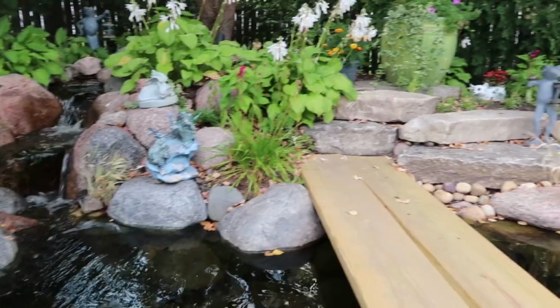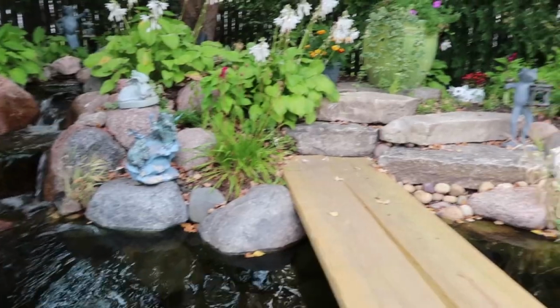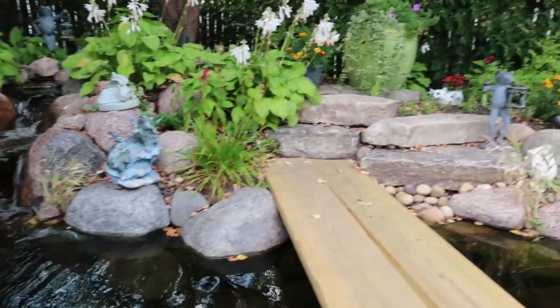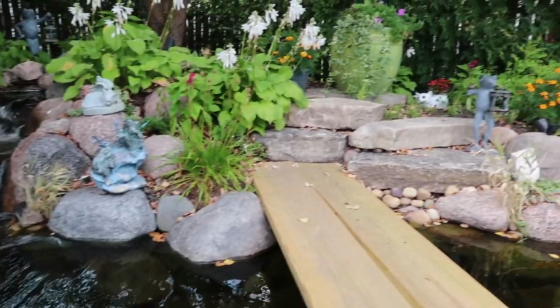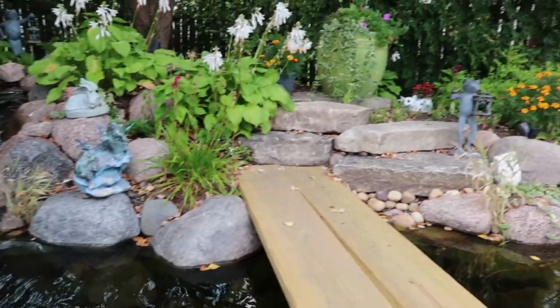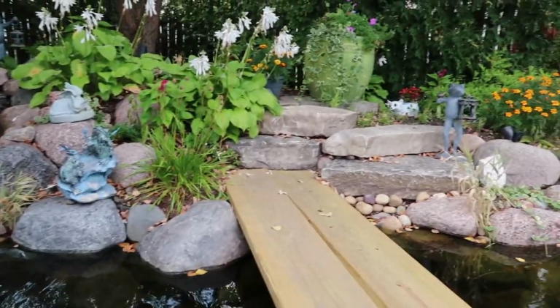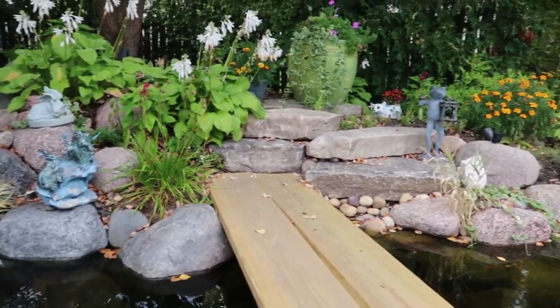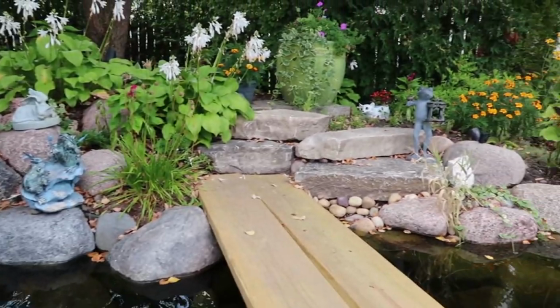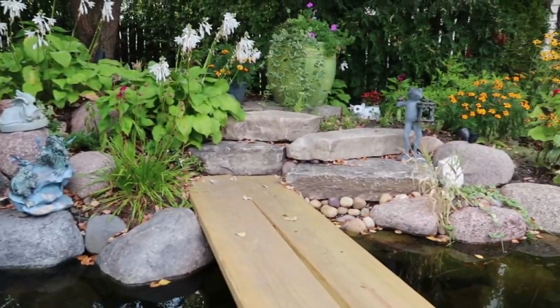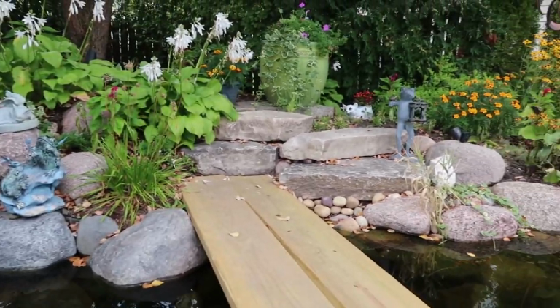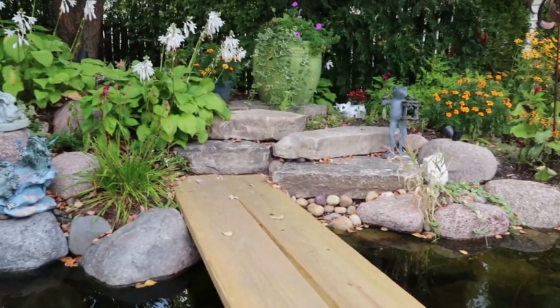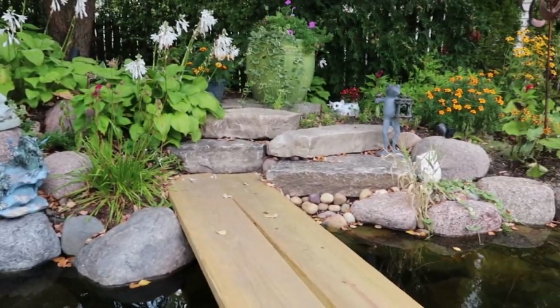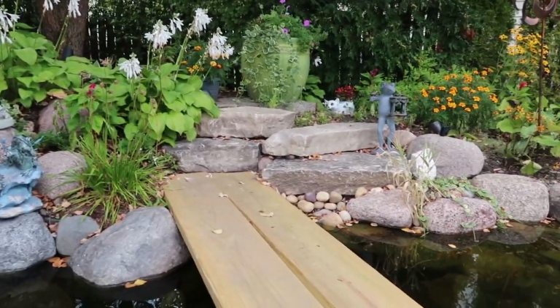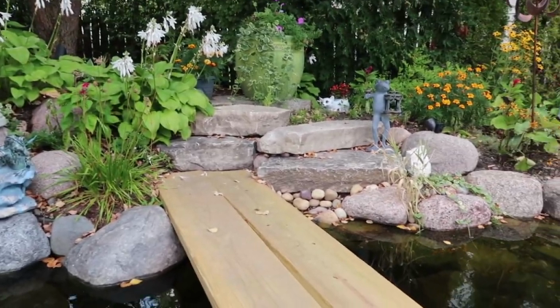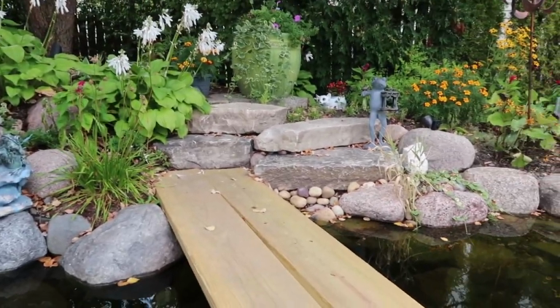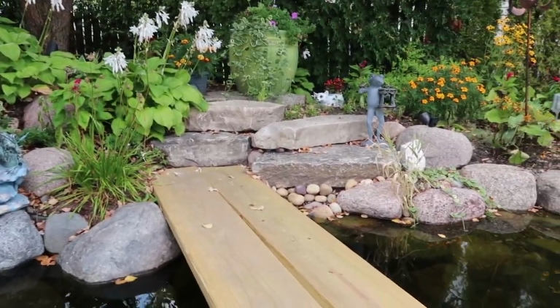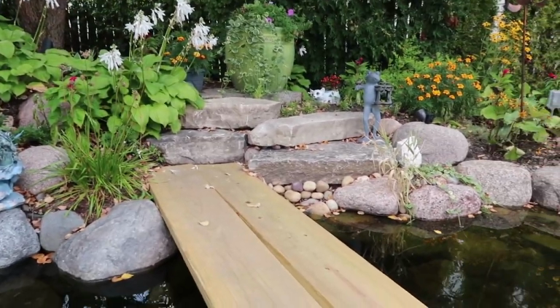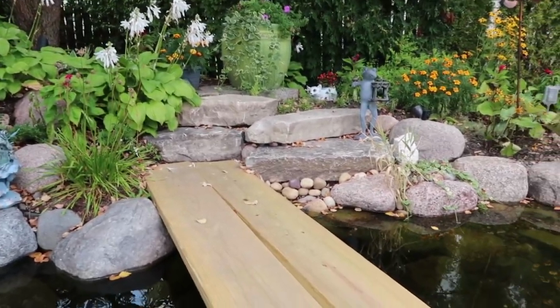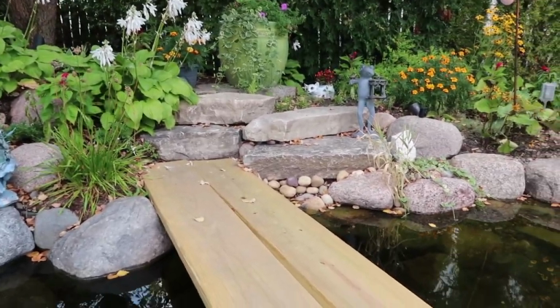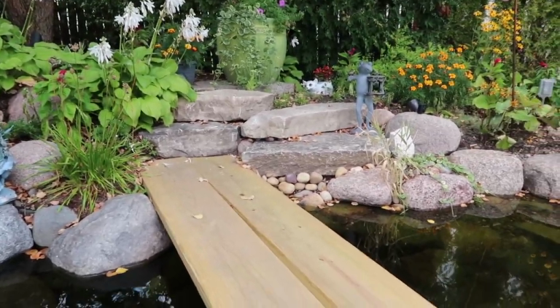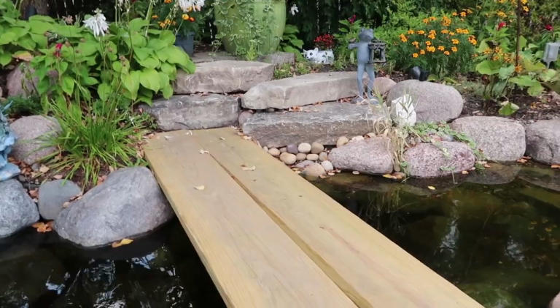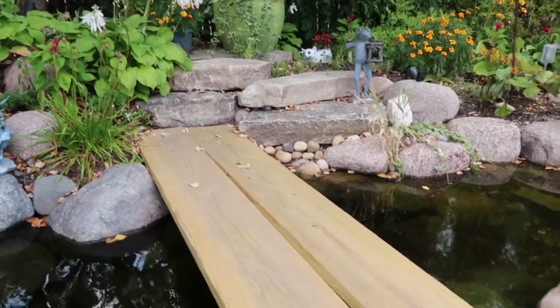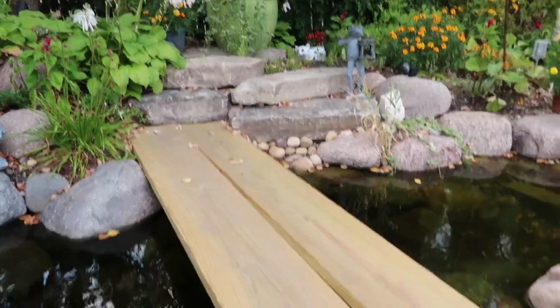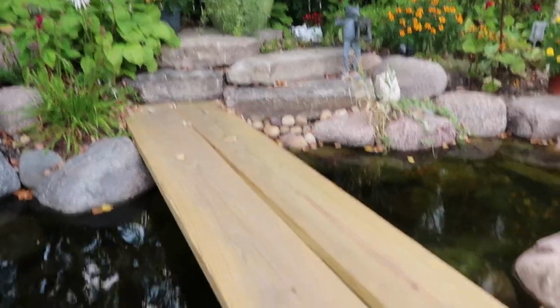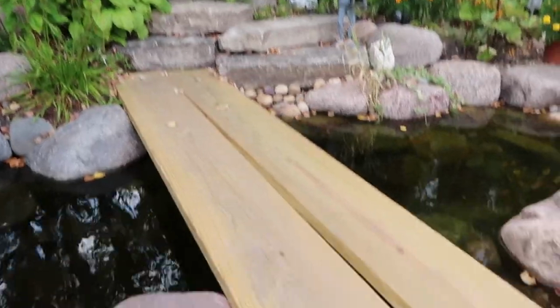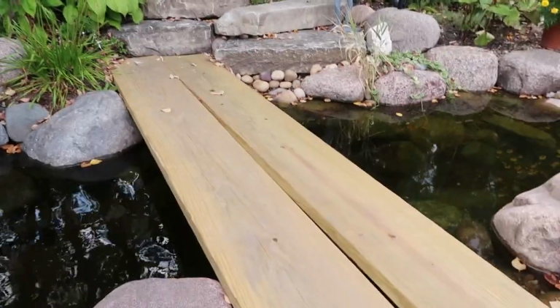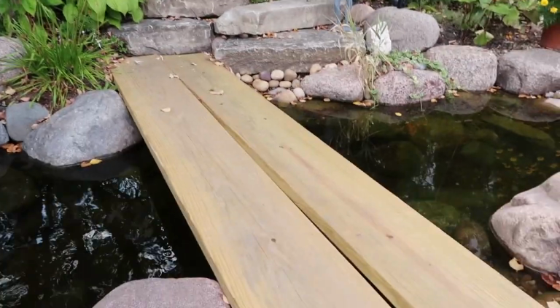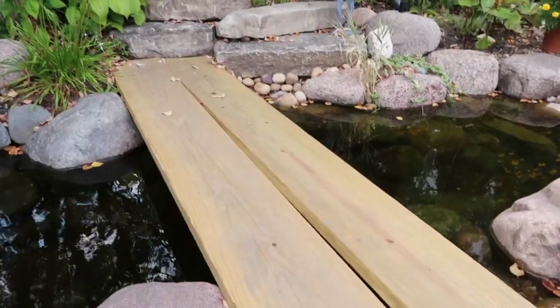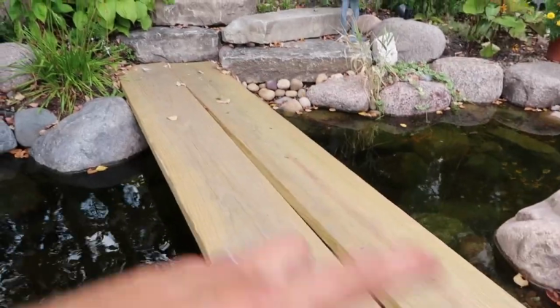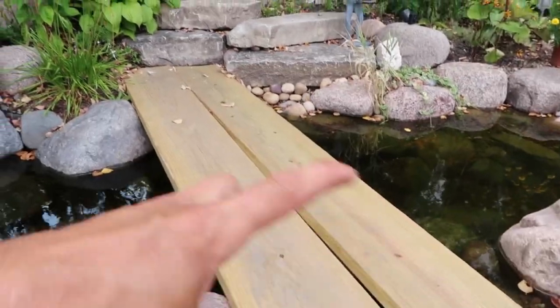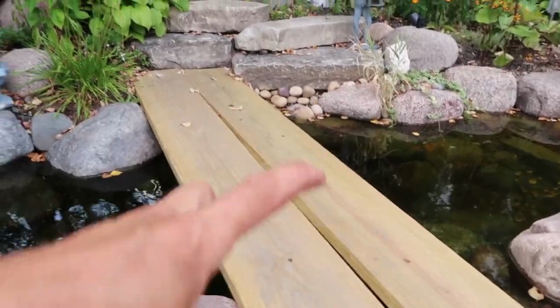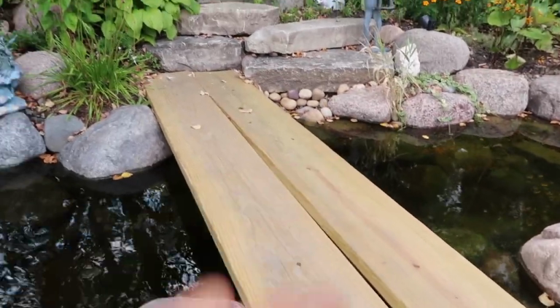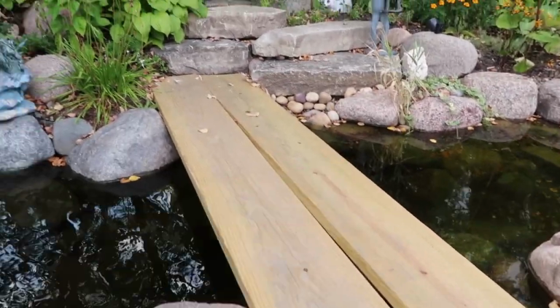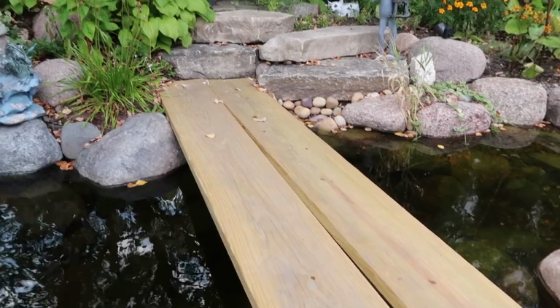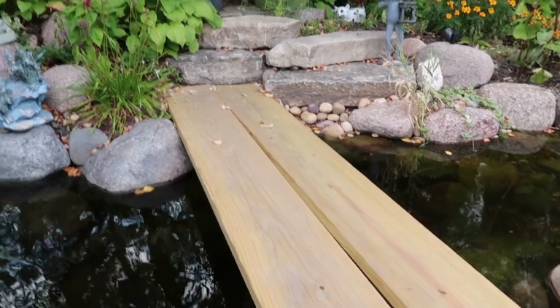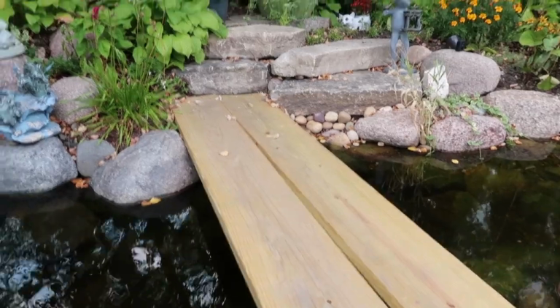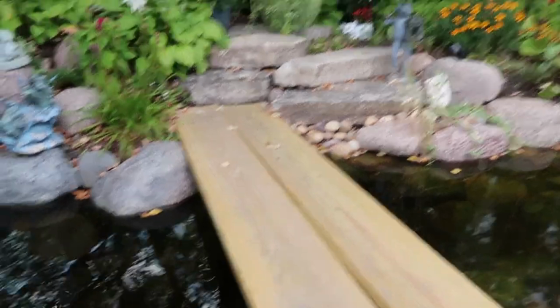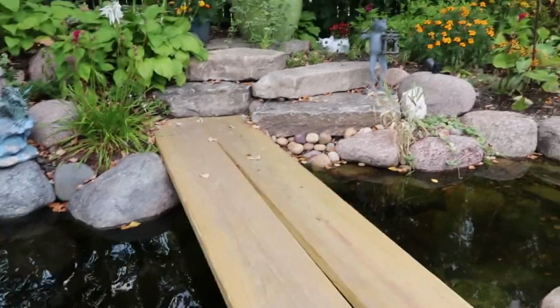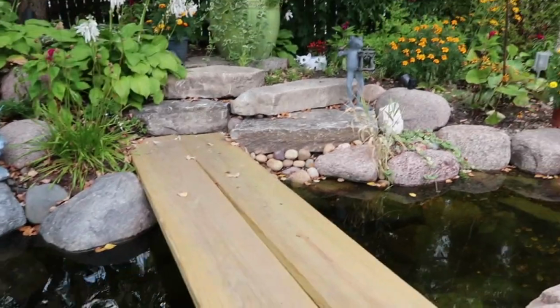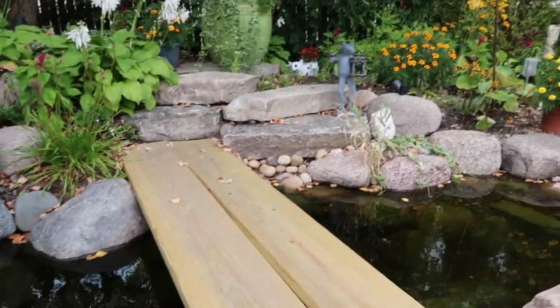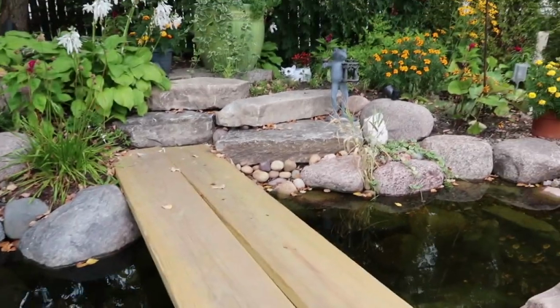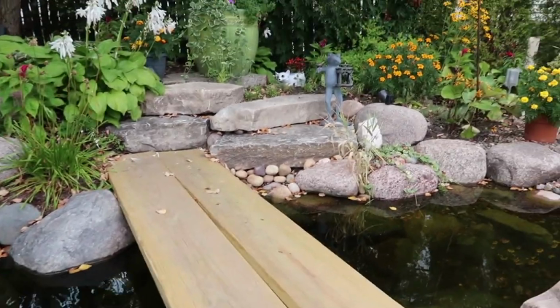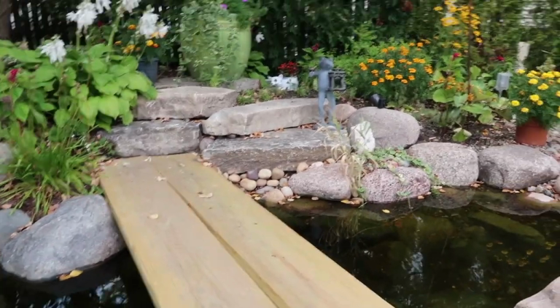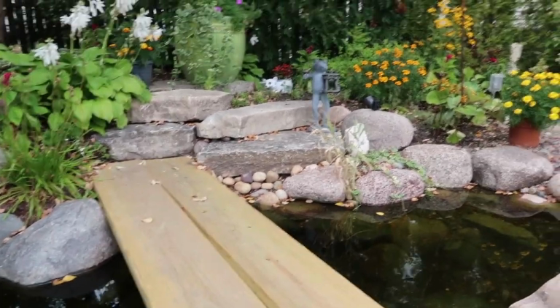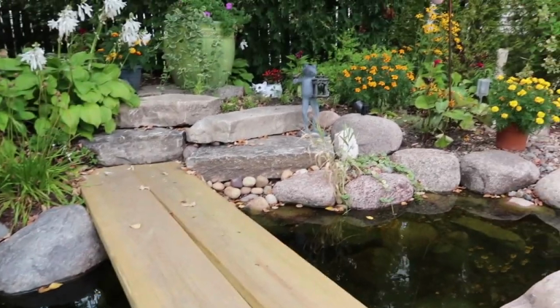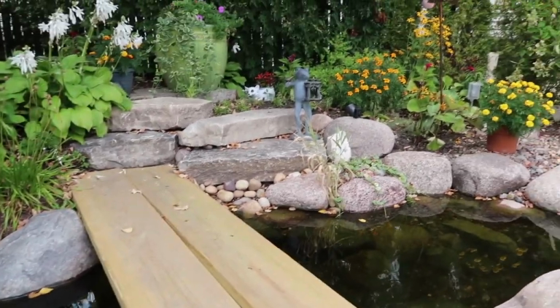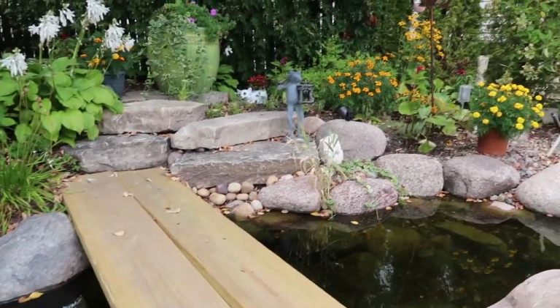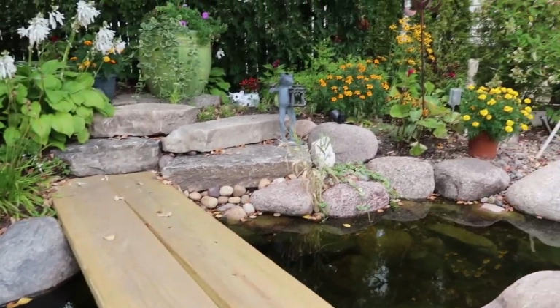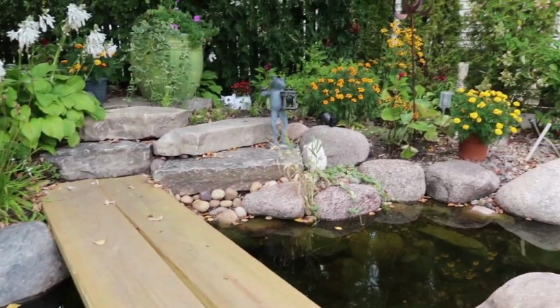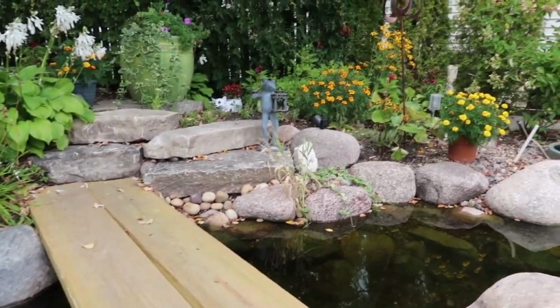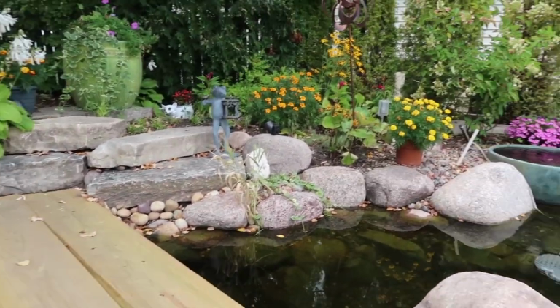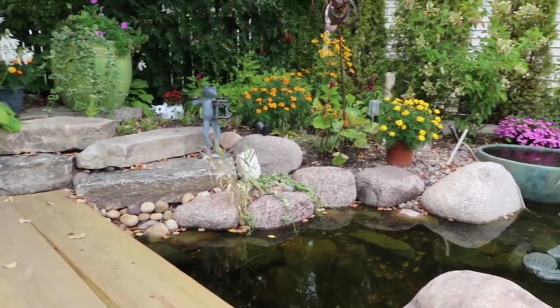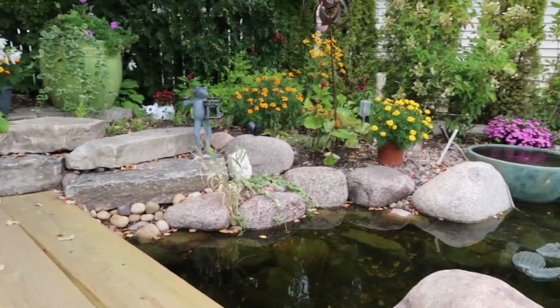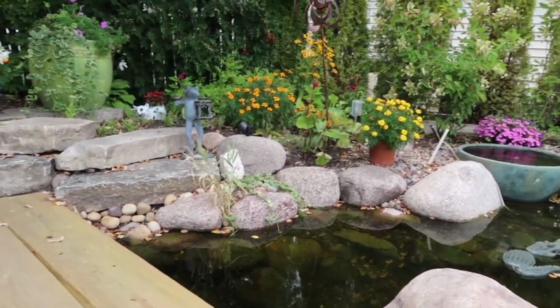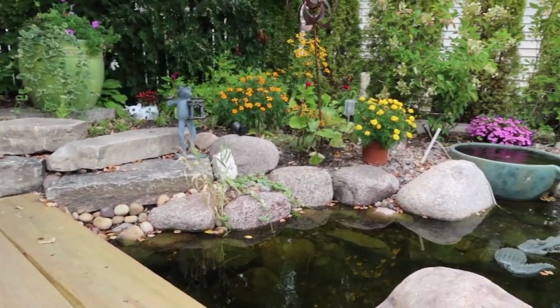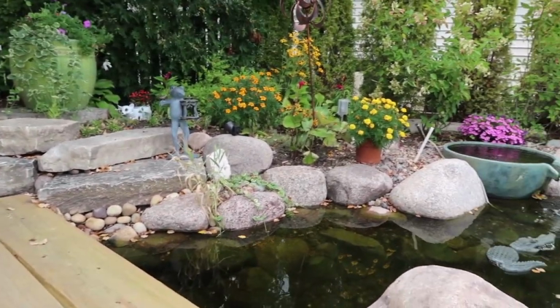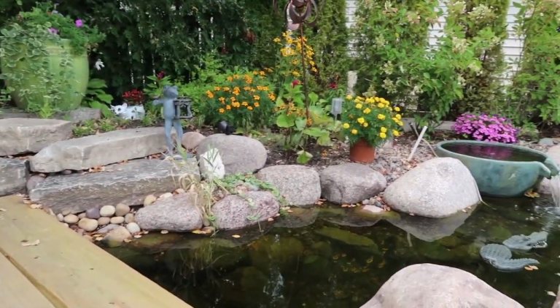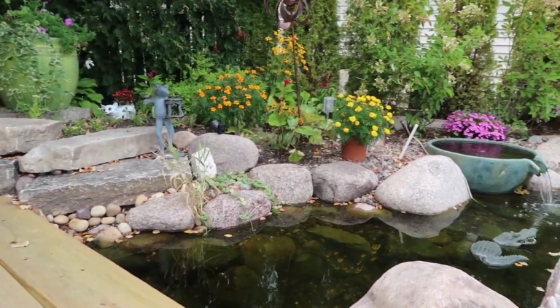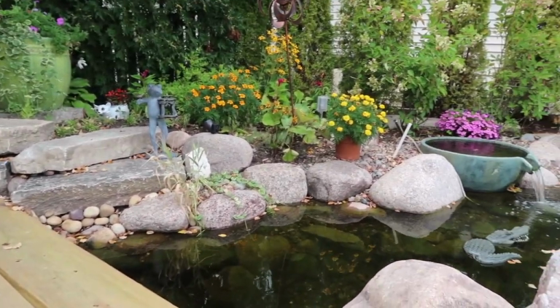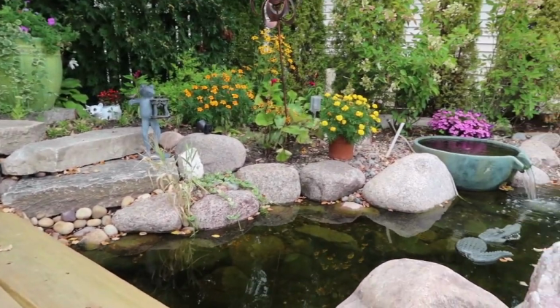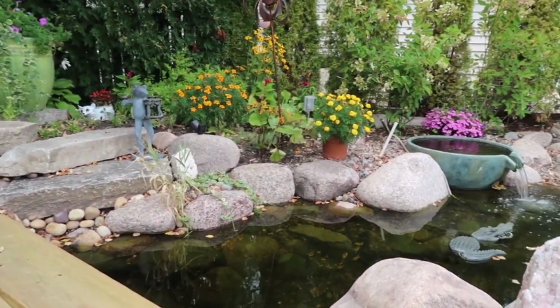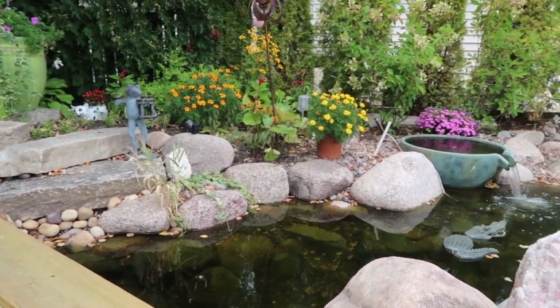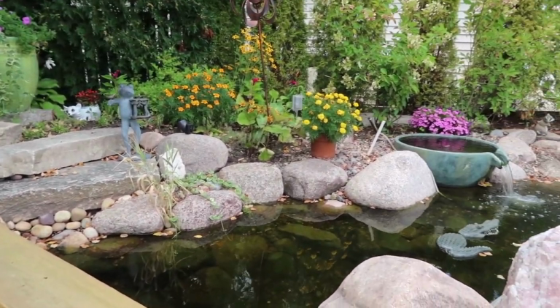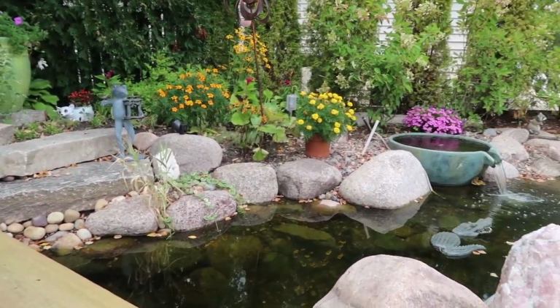It just looks incredible. I can't wait for this bridge to come in and really just be the icing on the cake, but it just turned out beautiful.